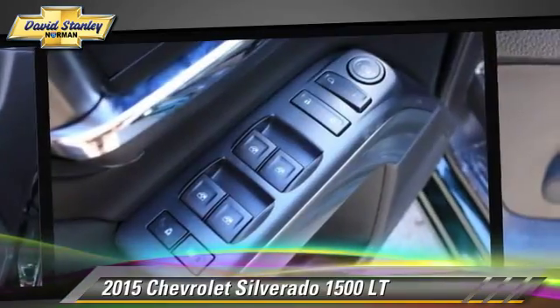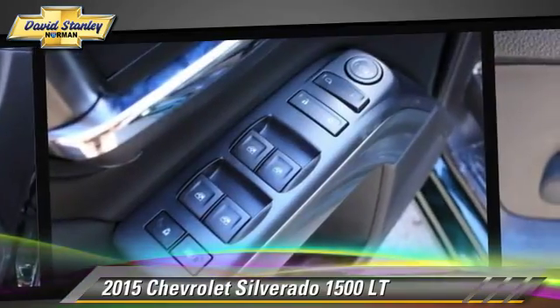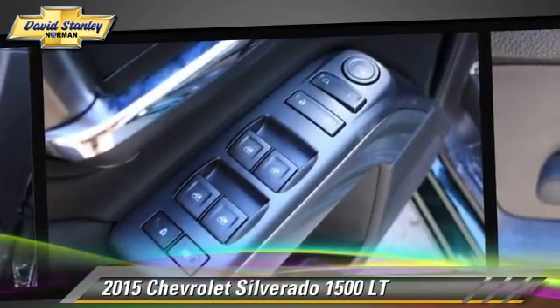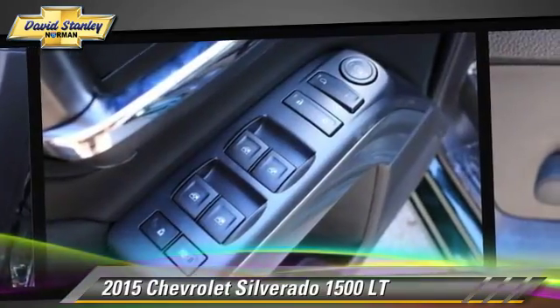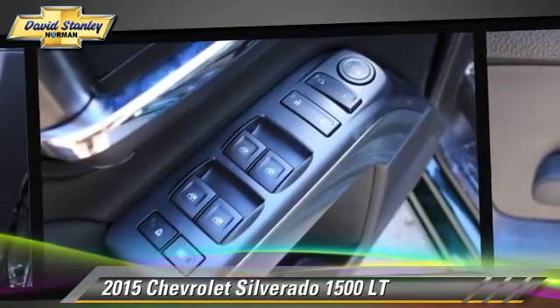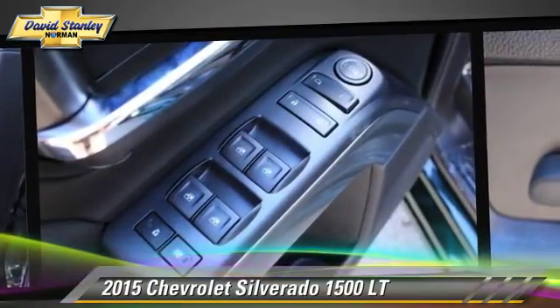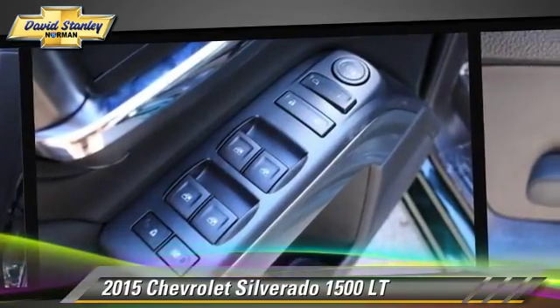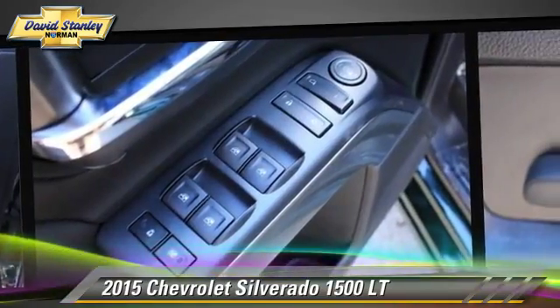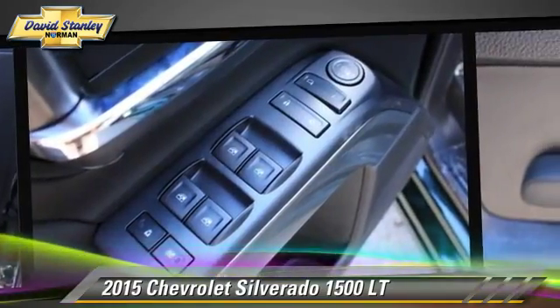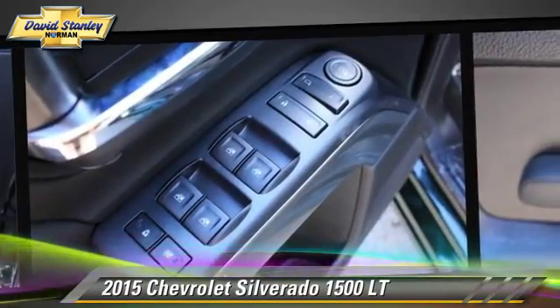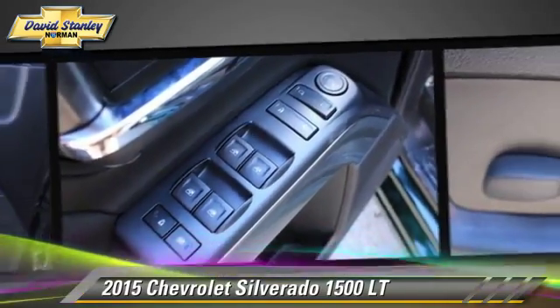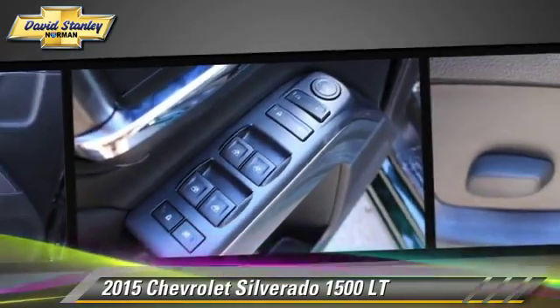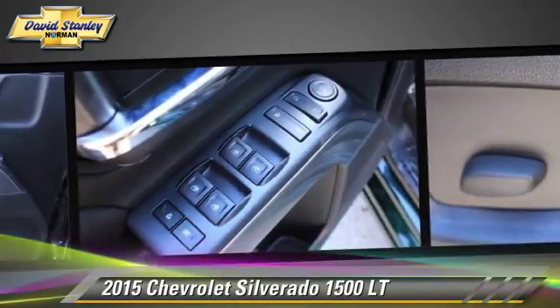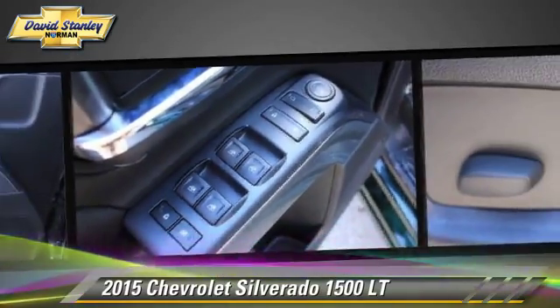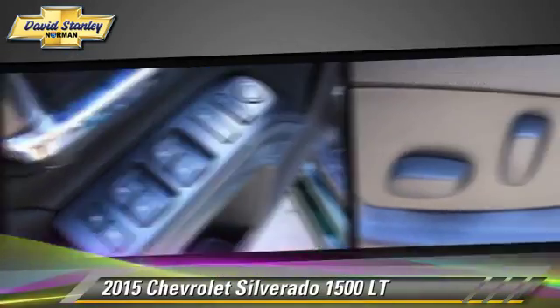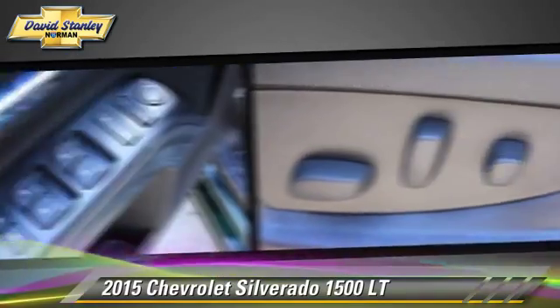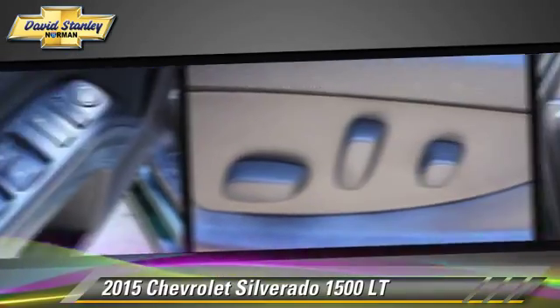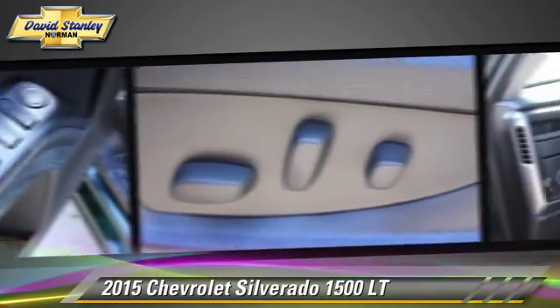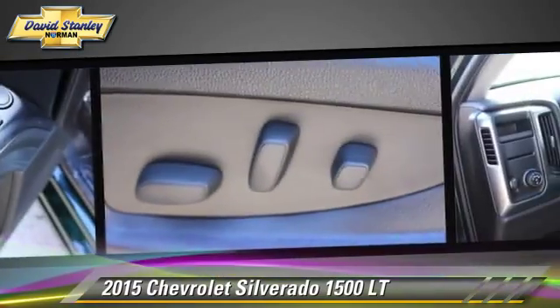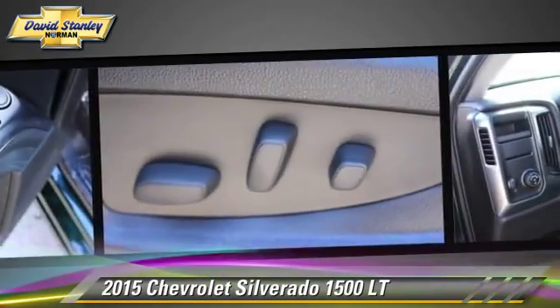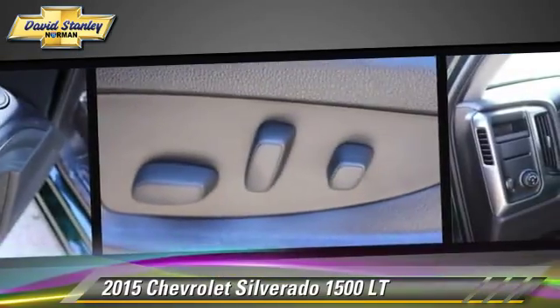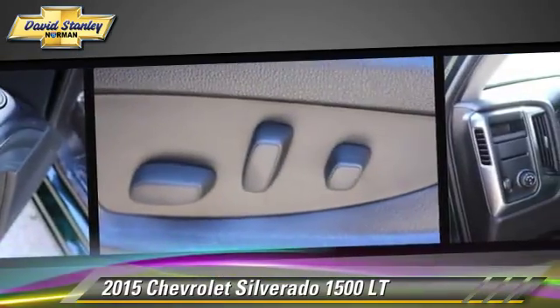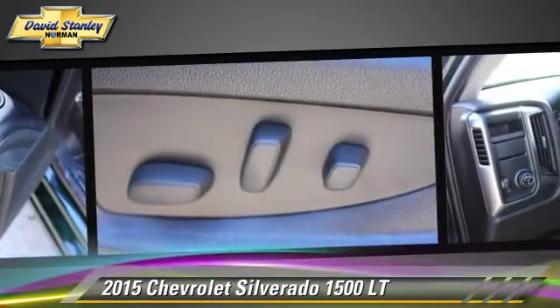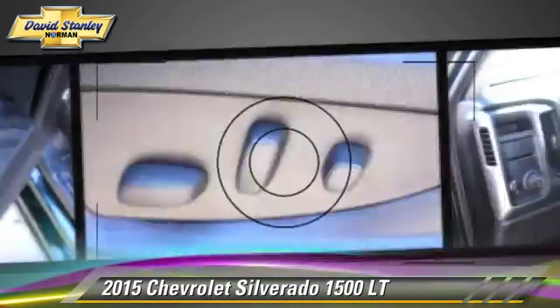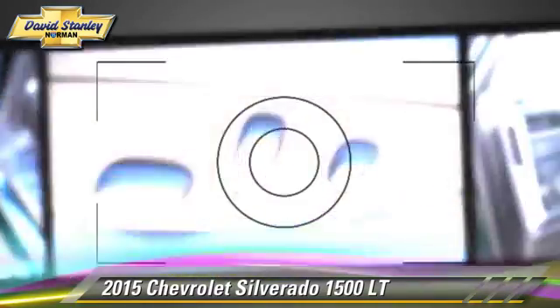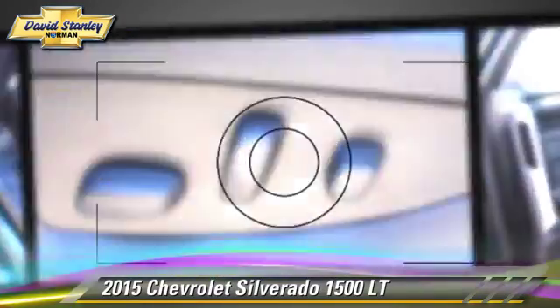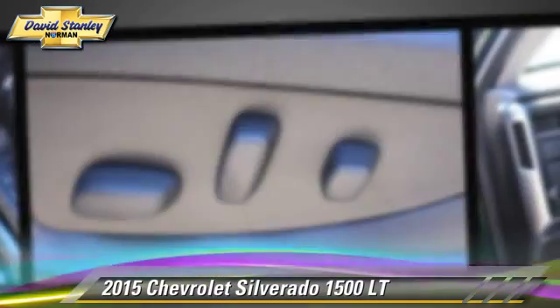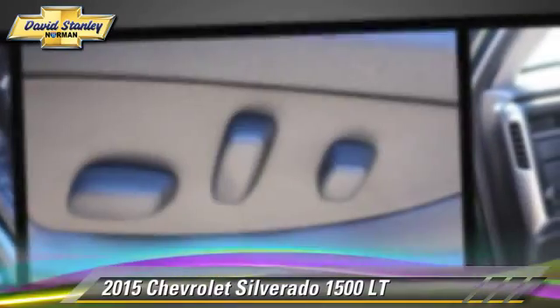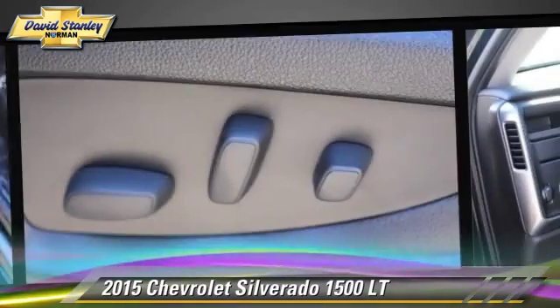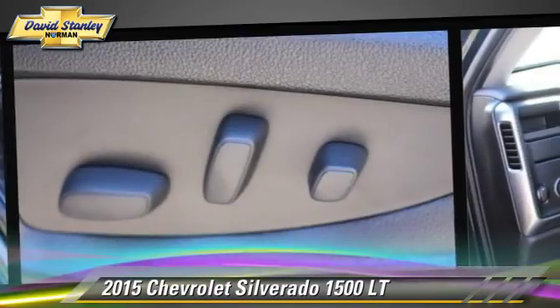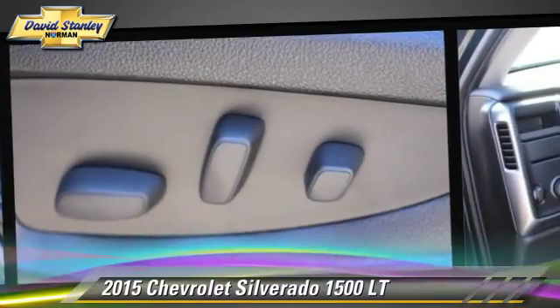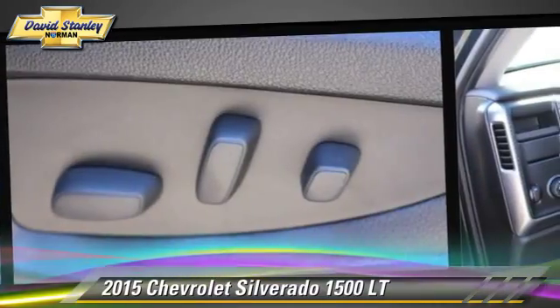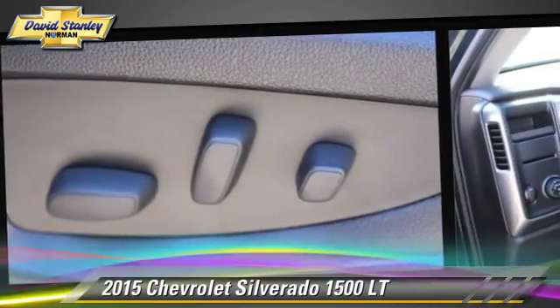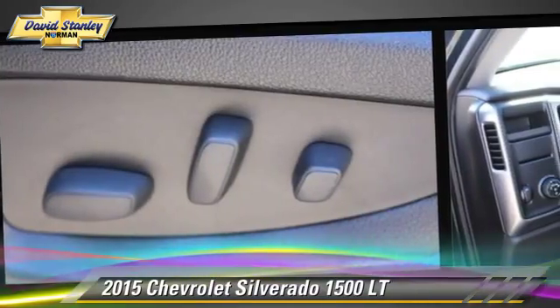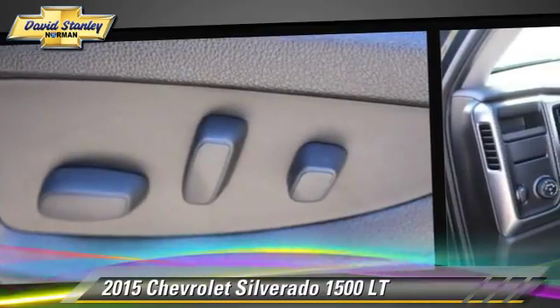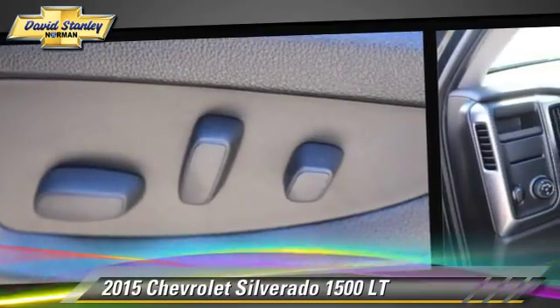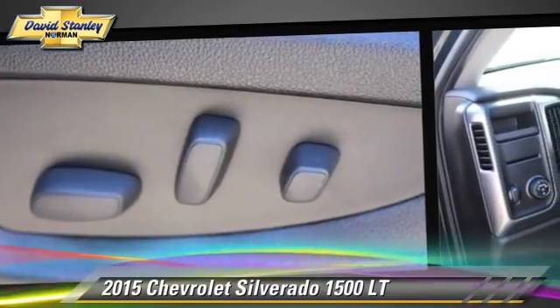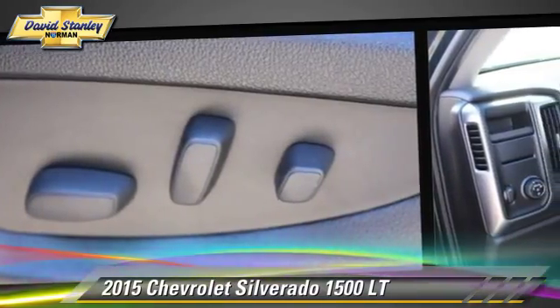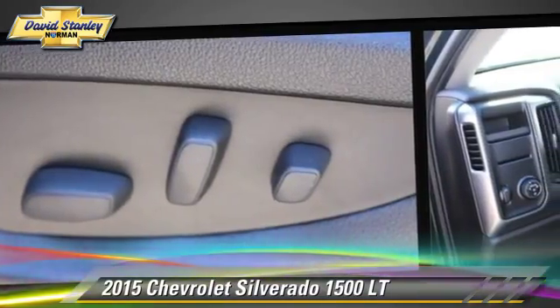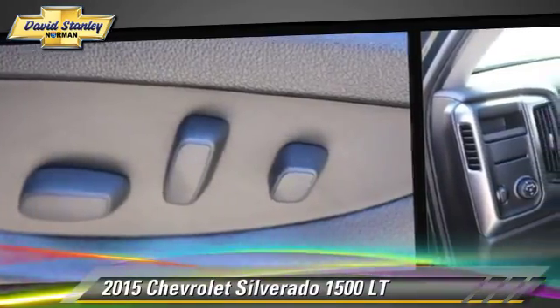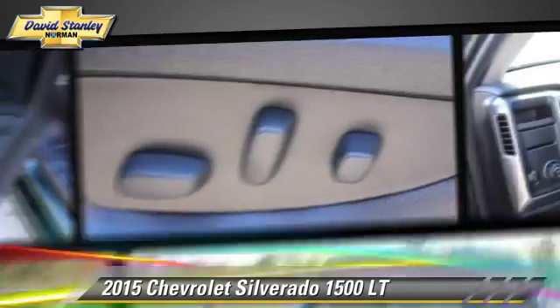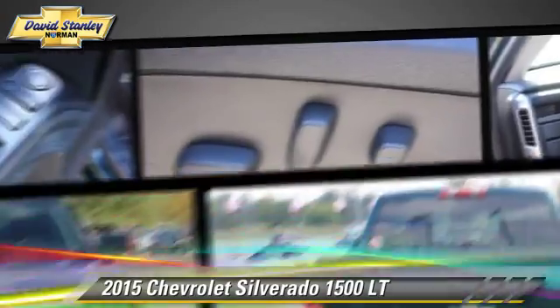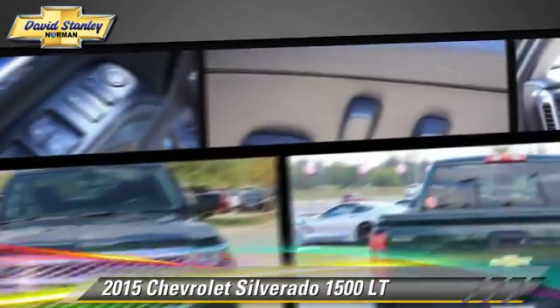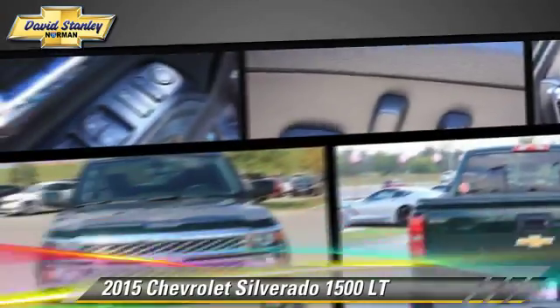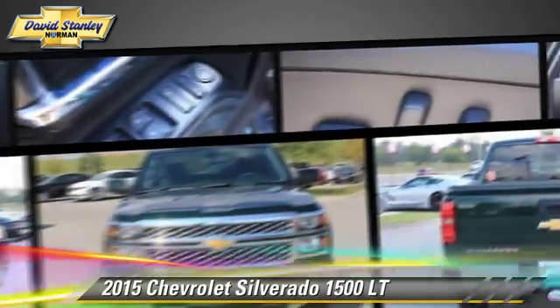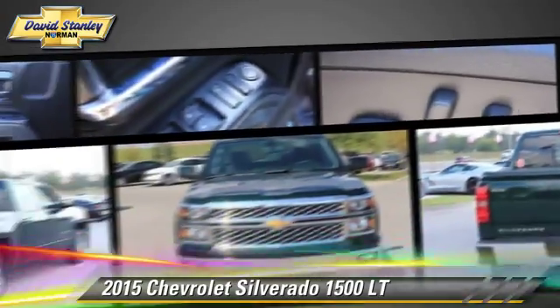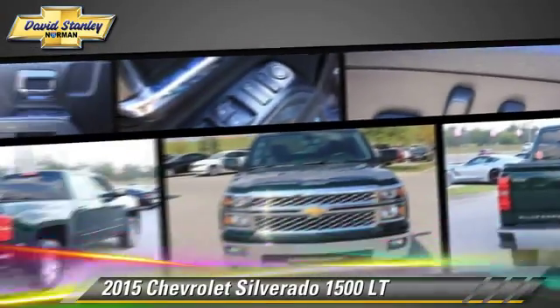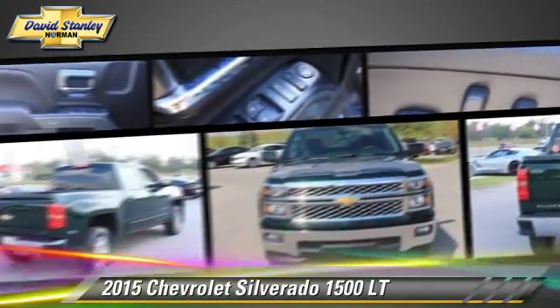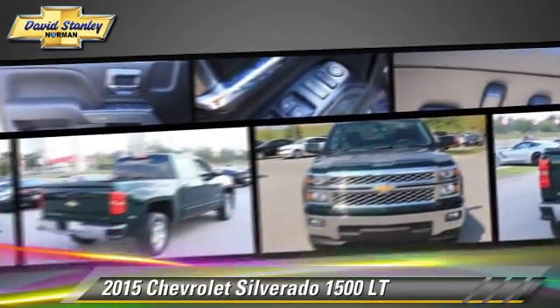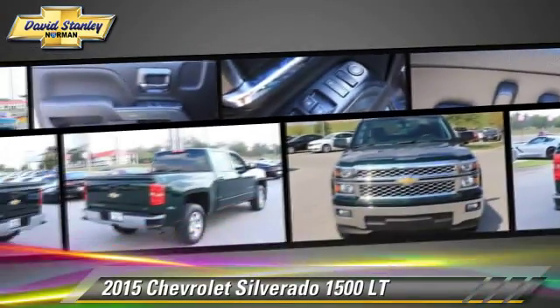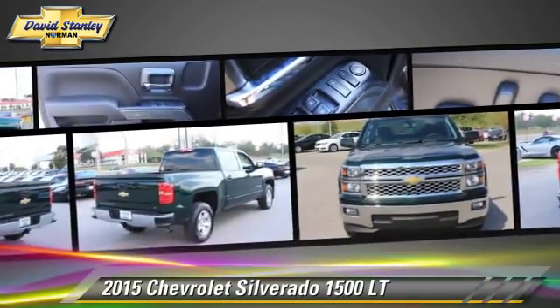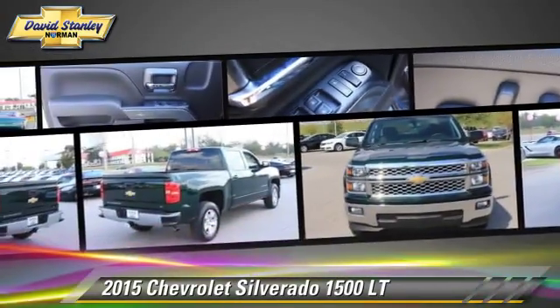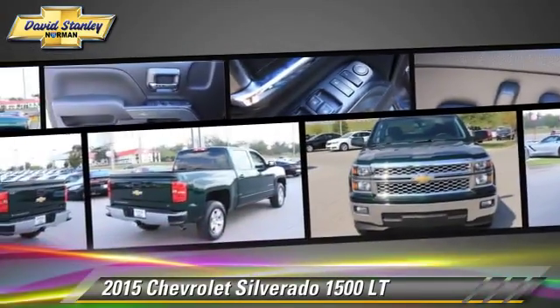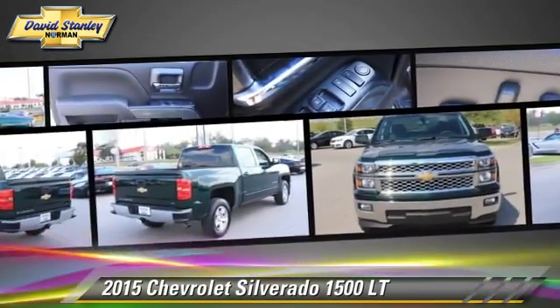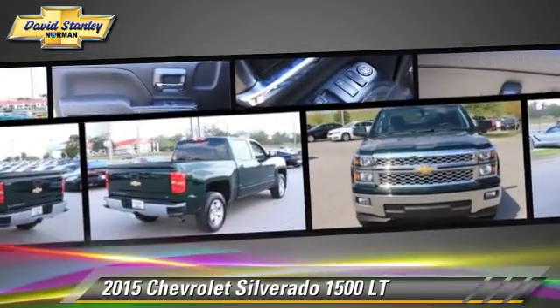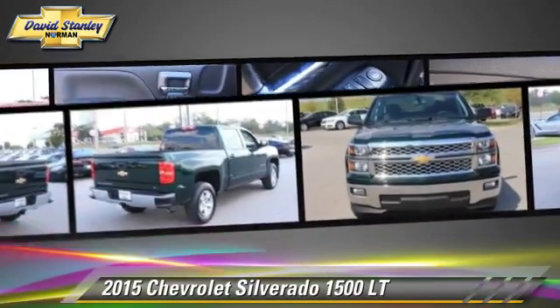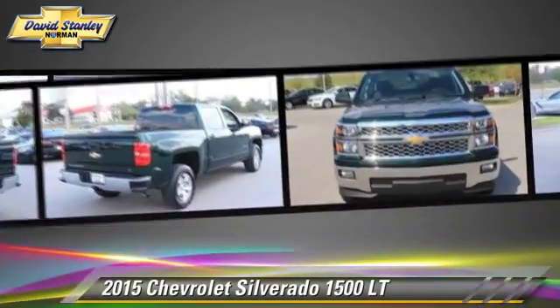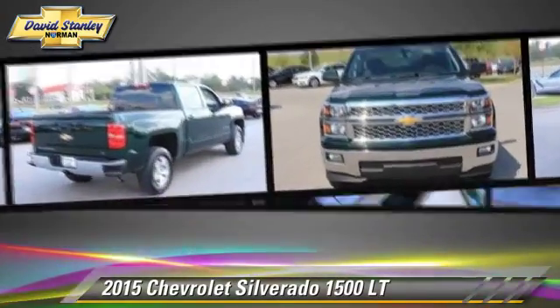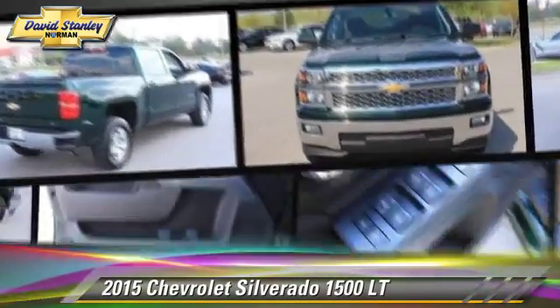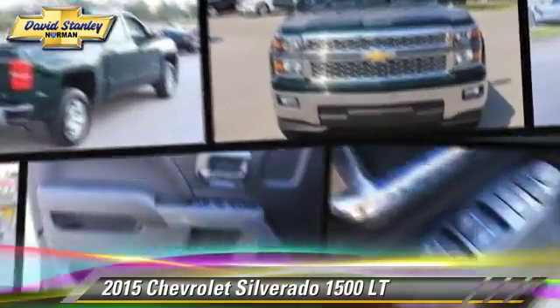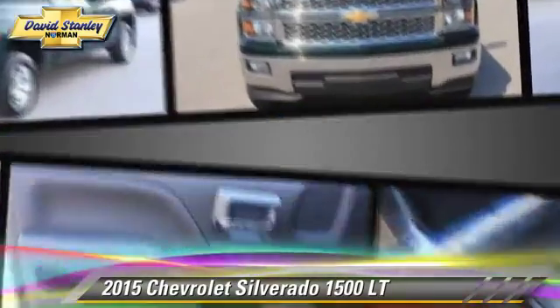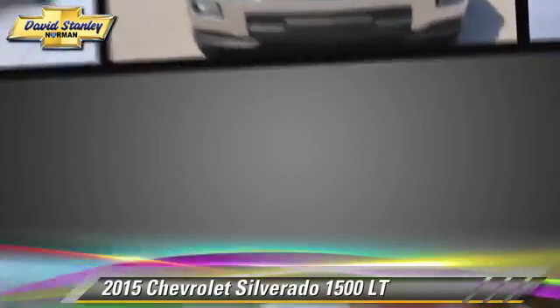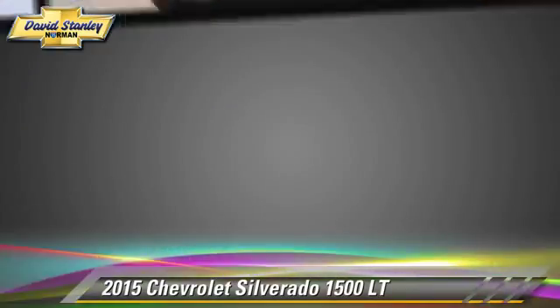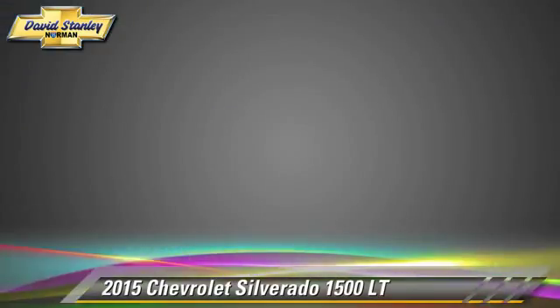This Chevrolet features power door locks, heated power mirrors, and a towing package.